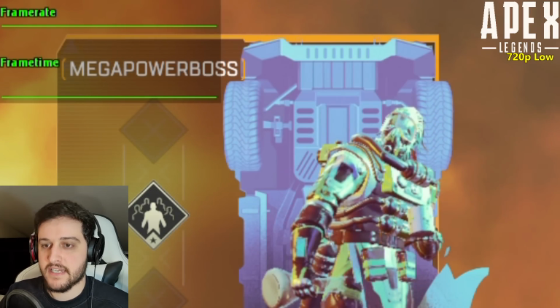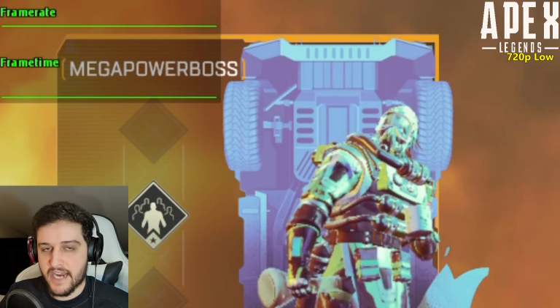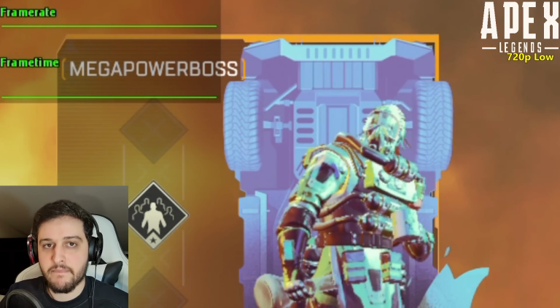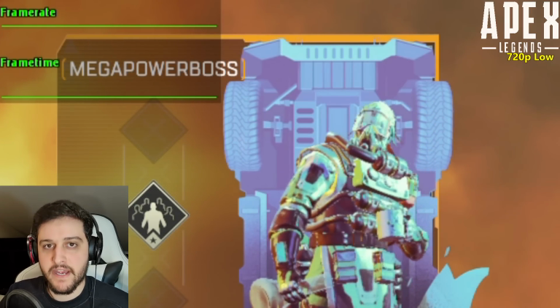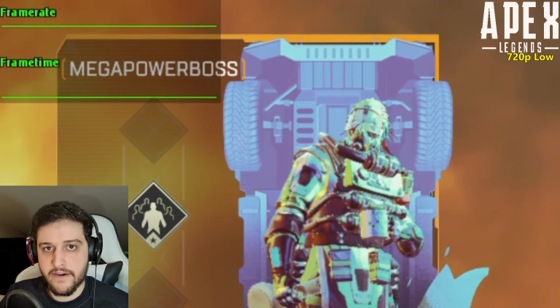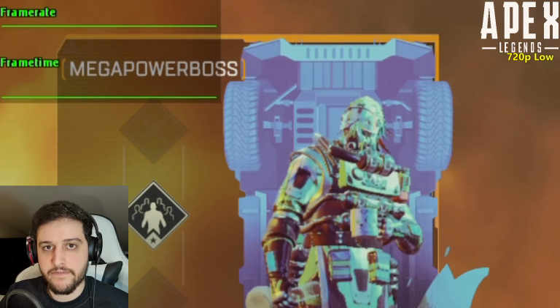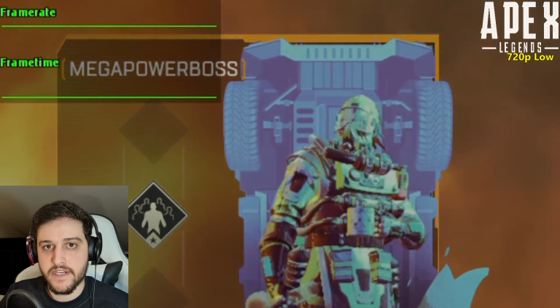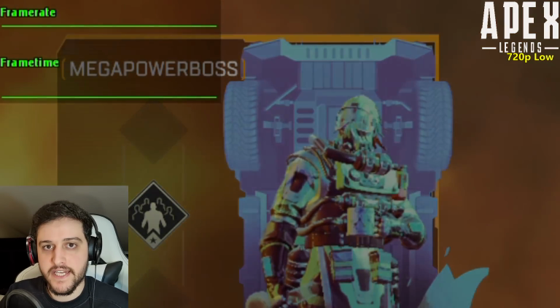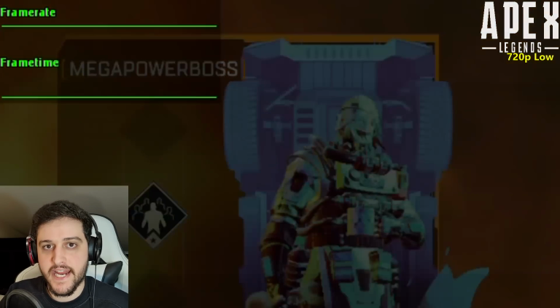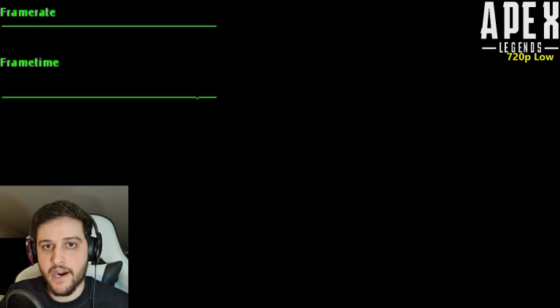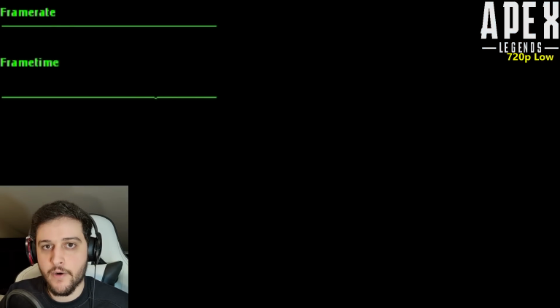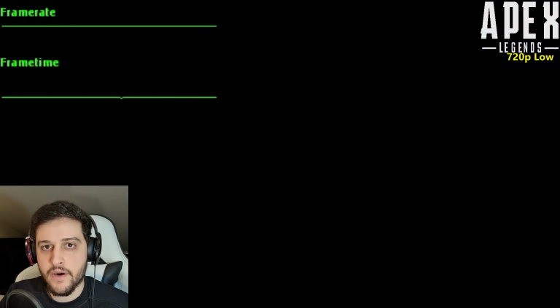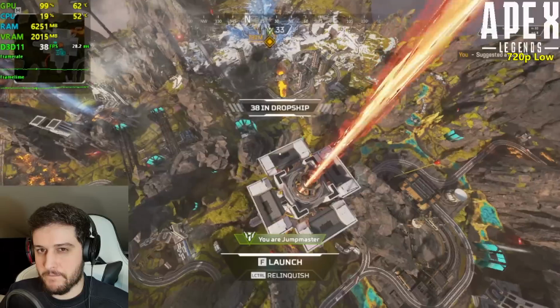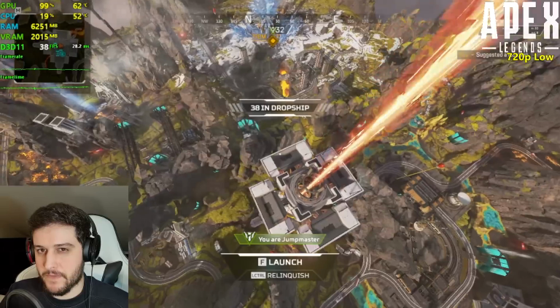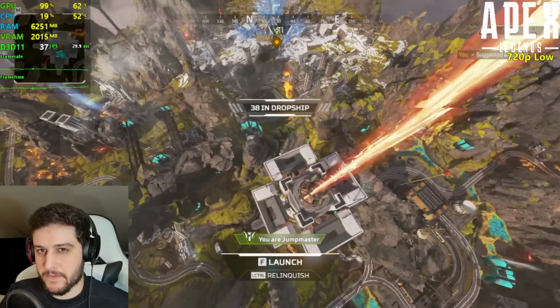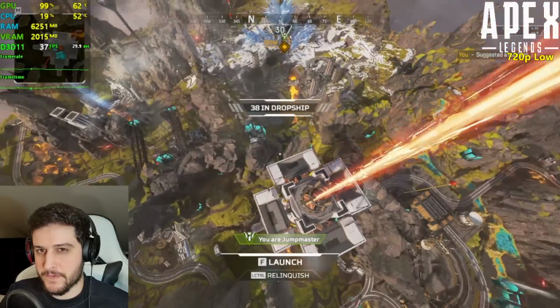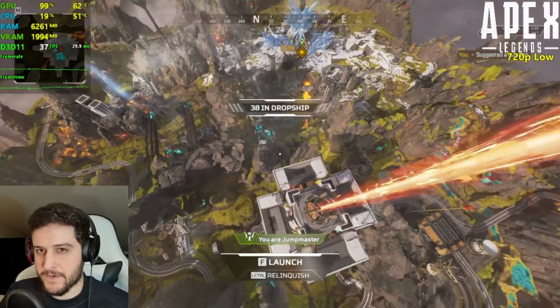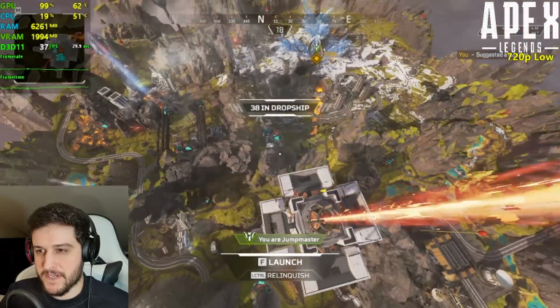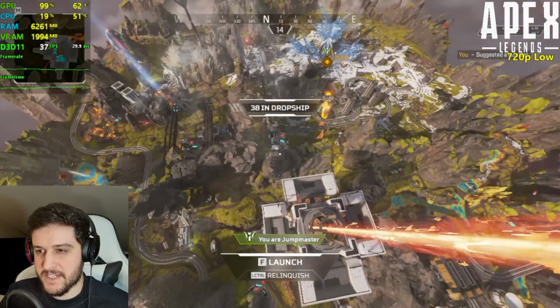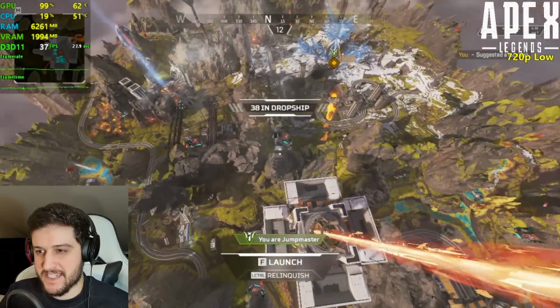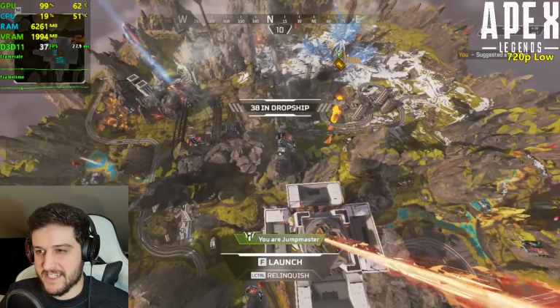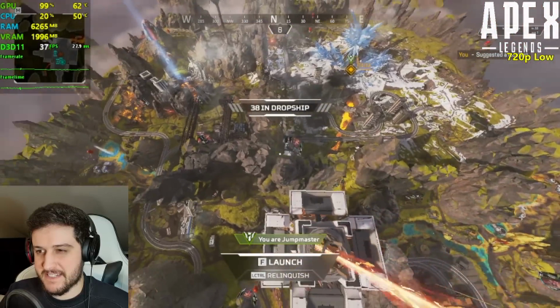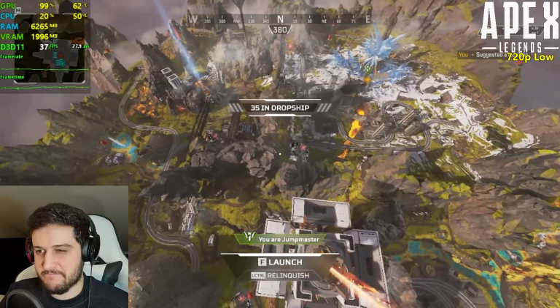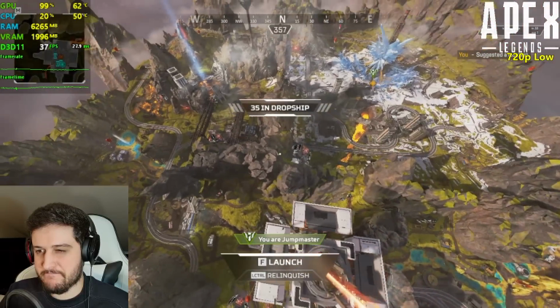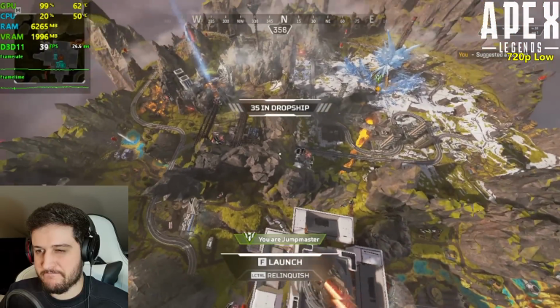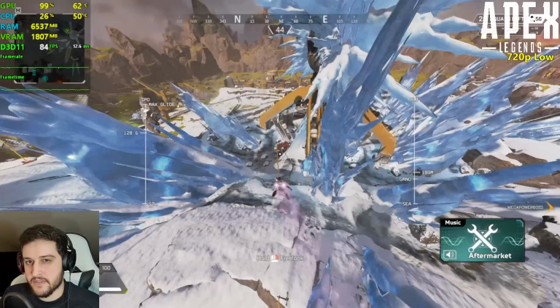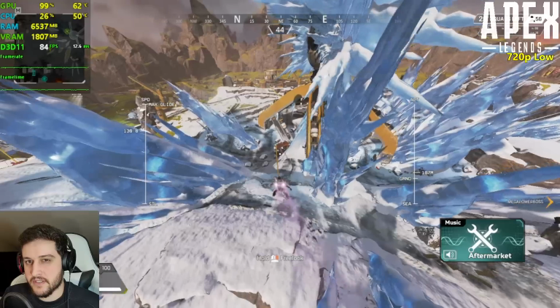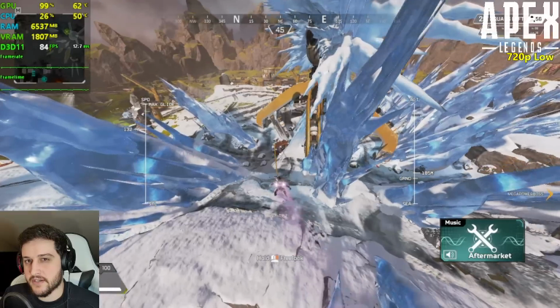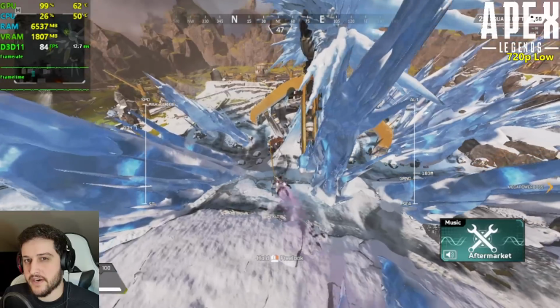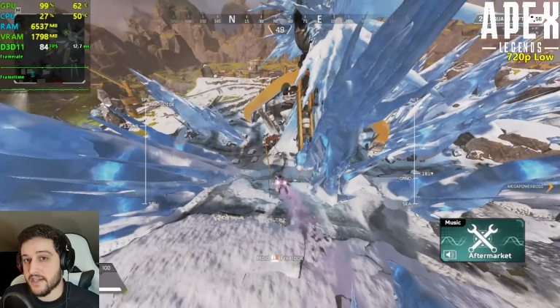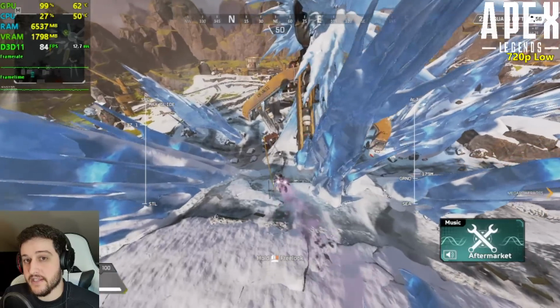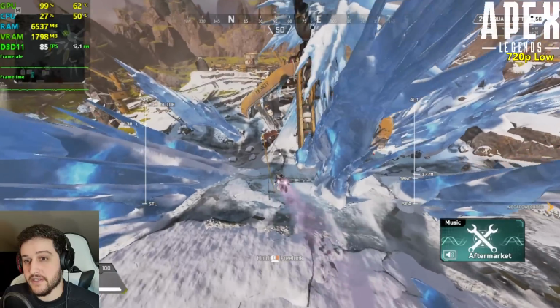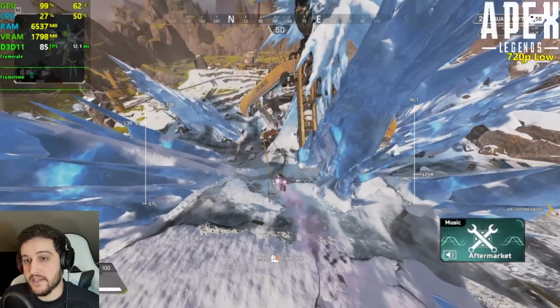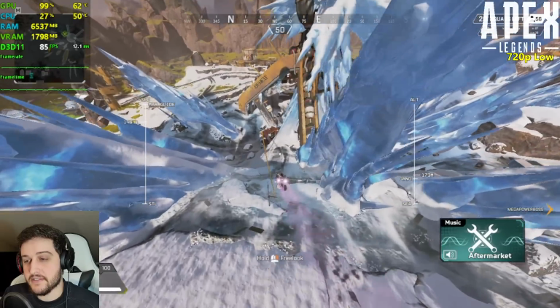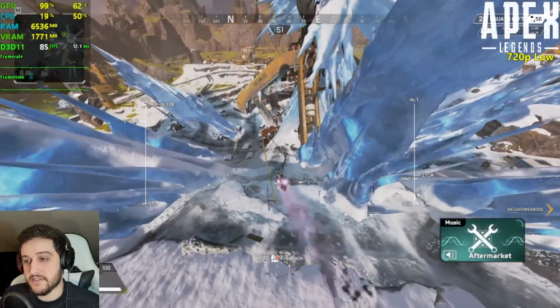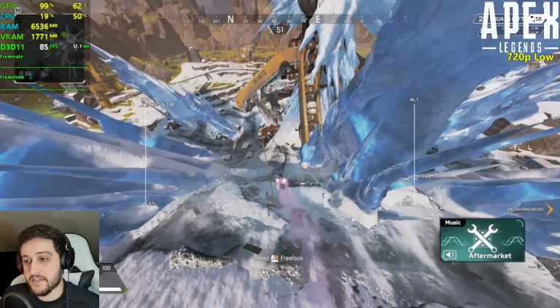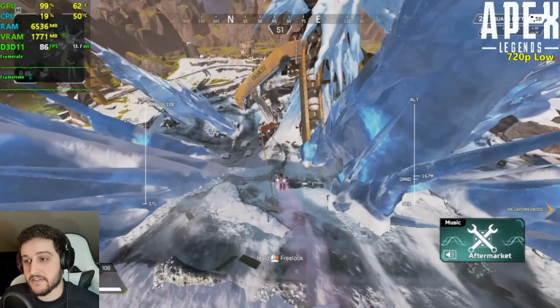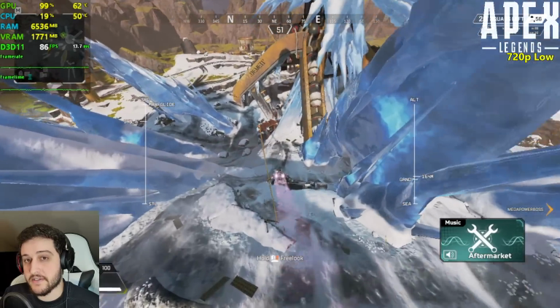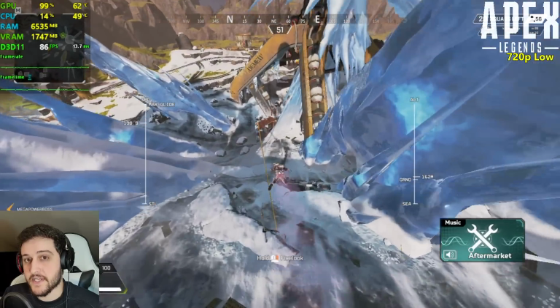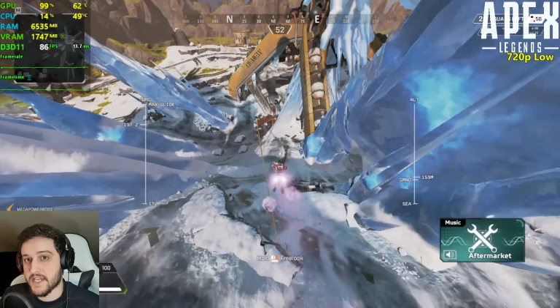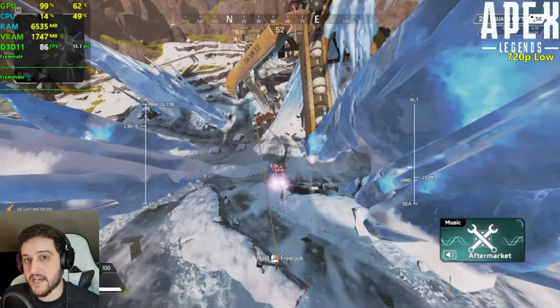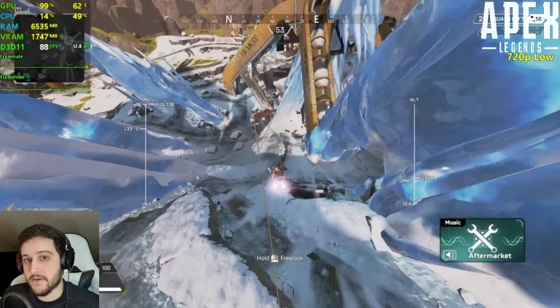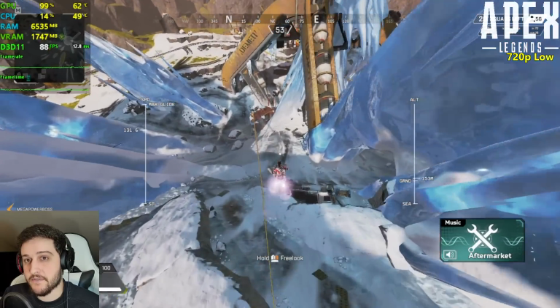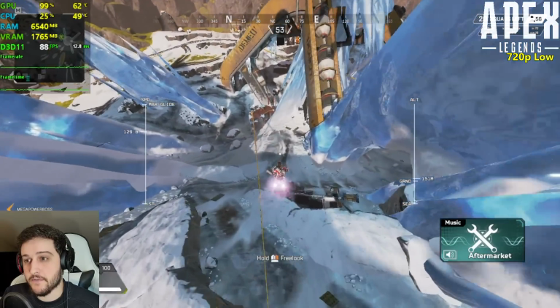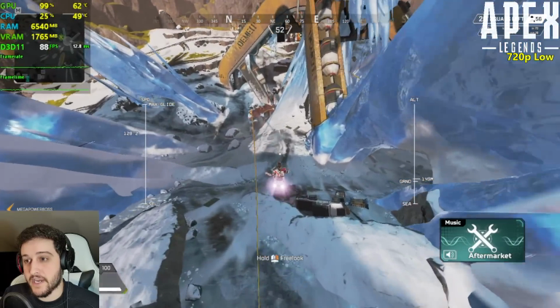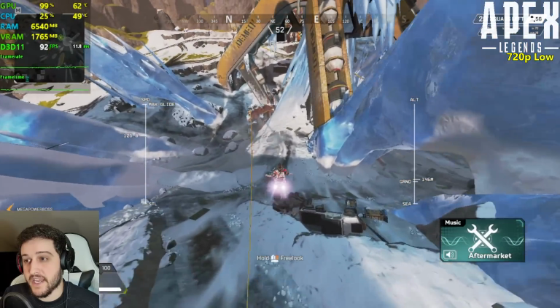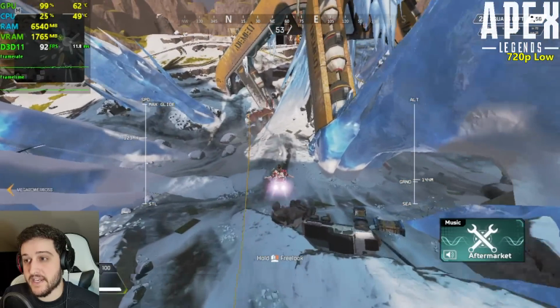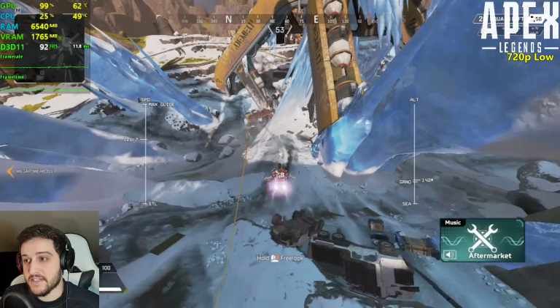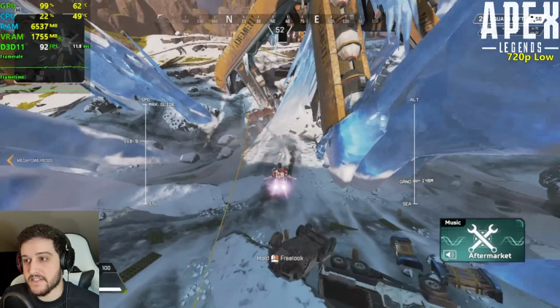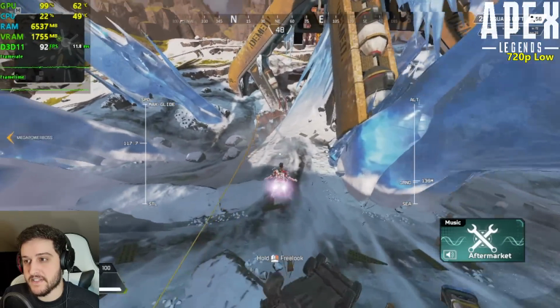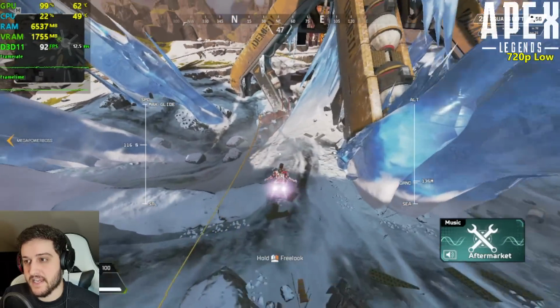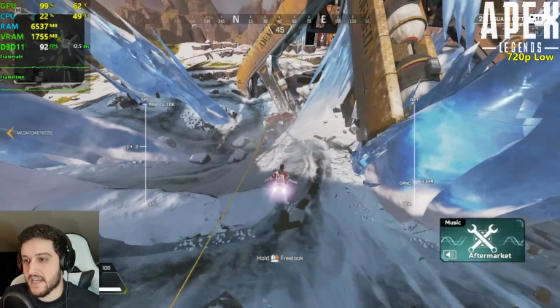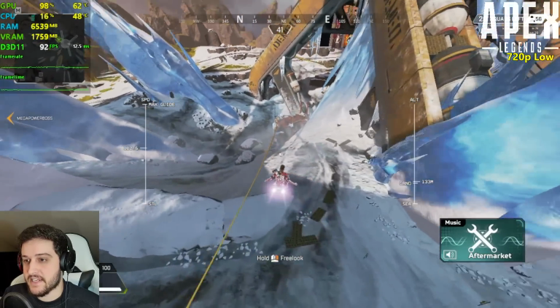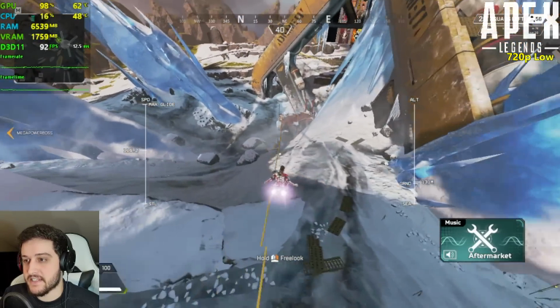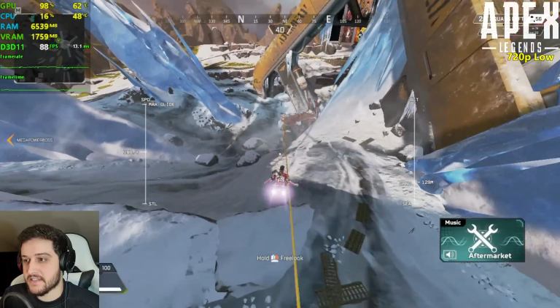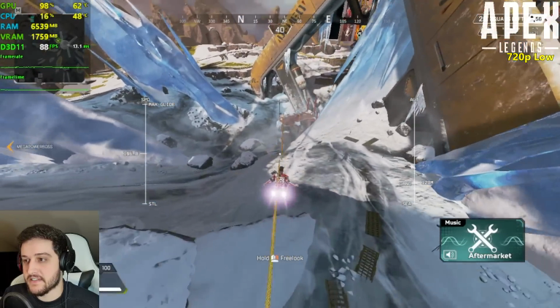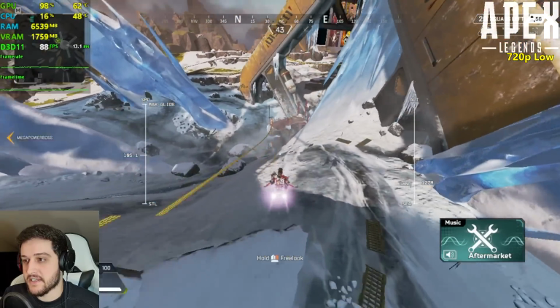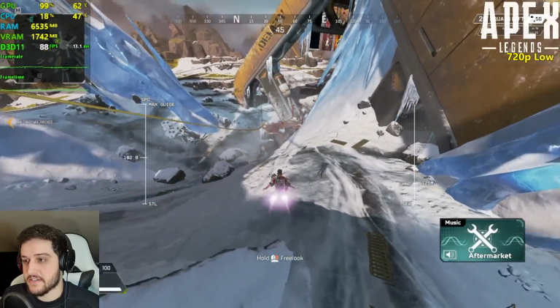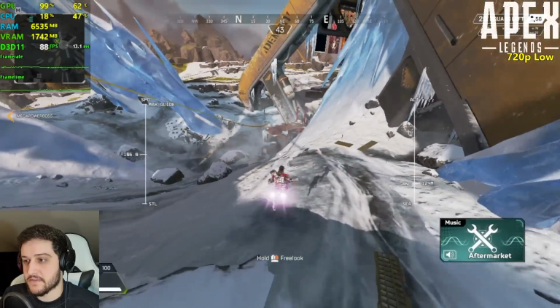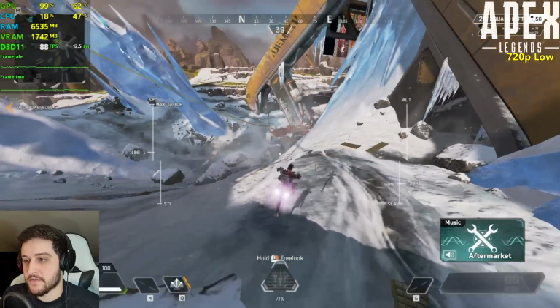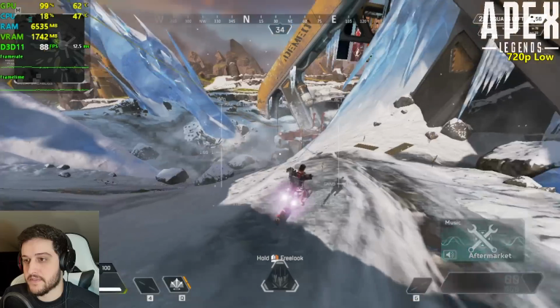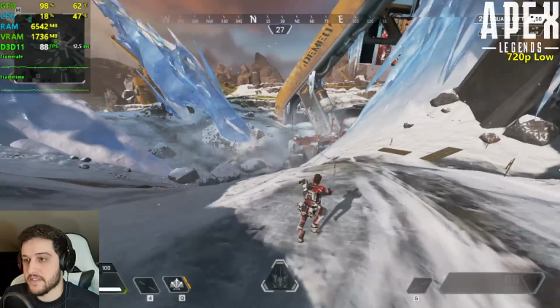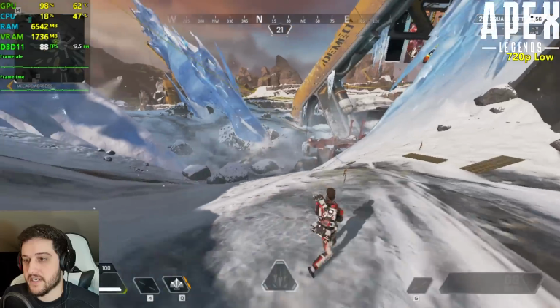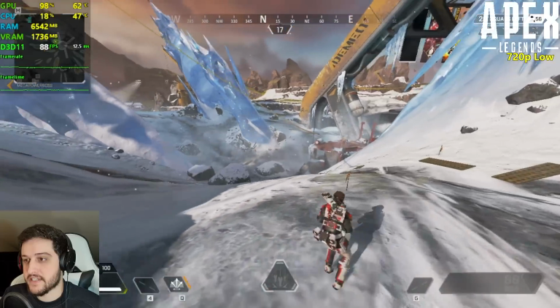80s — 80s is extremely nice. We're getting 80s FPS right now.